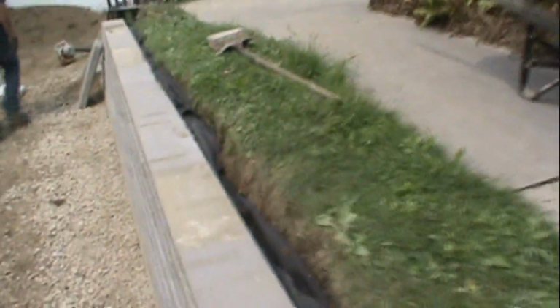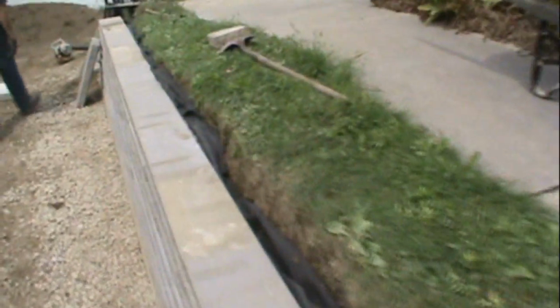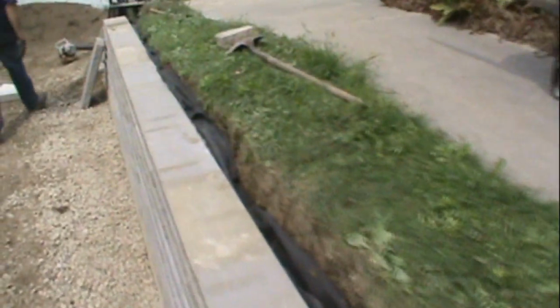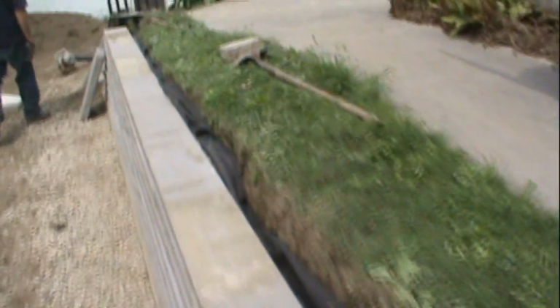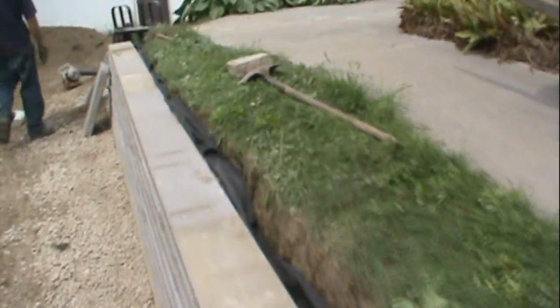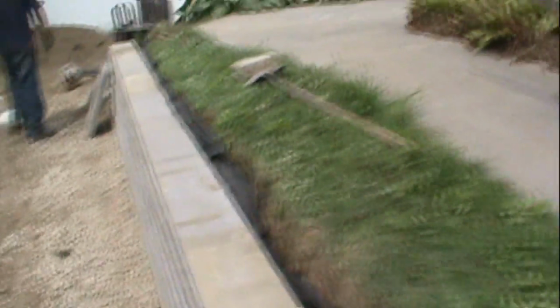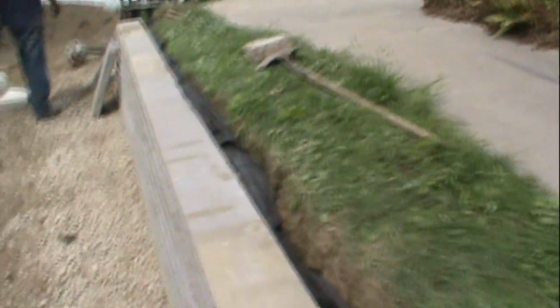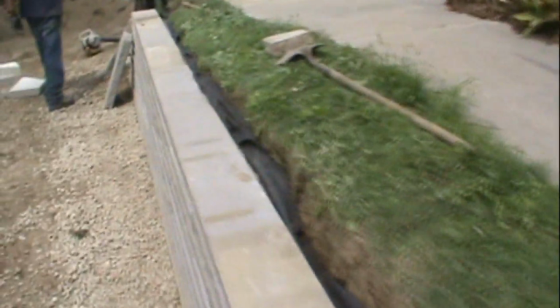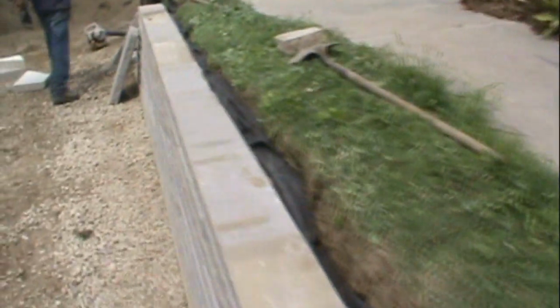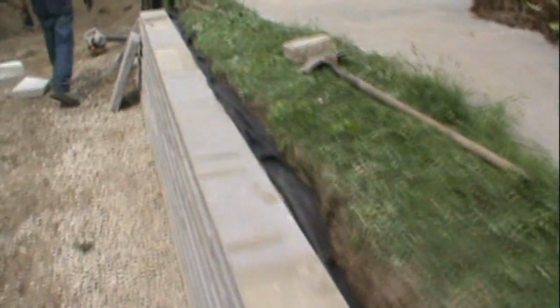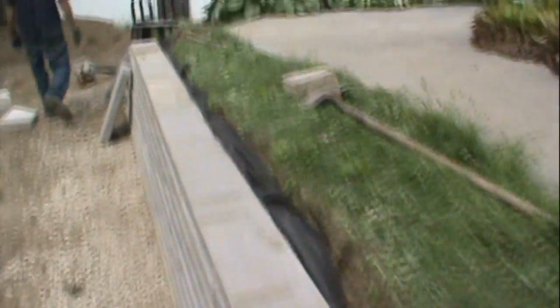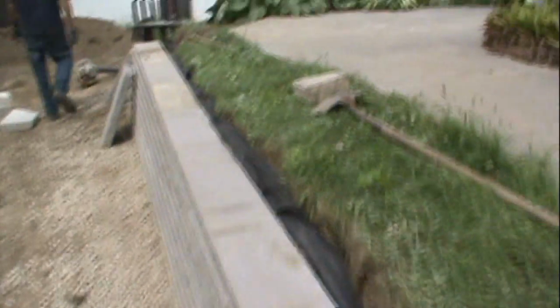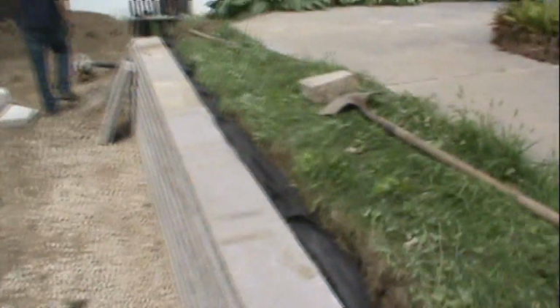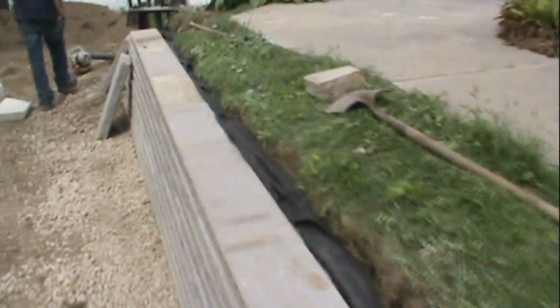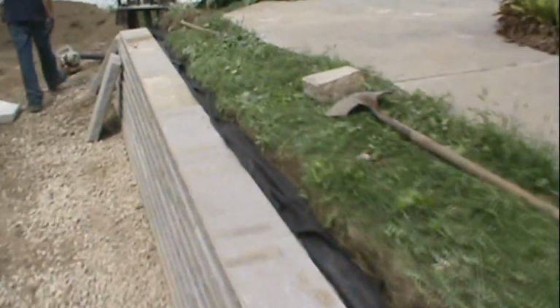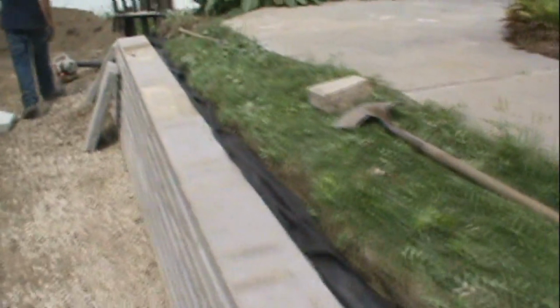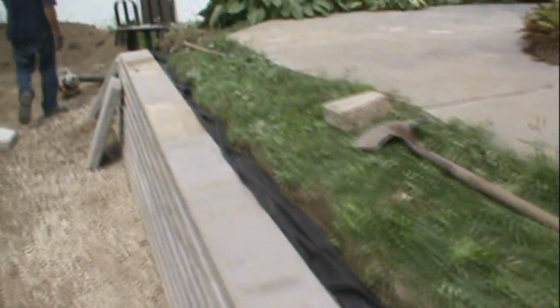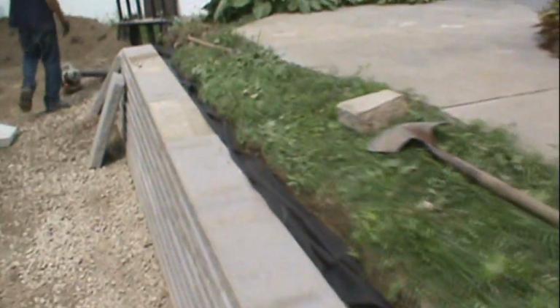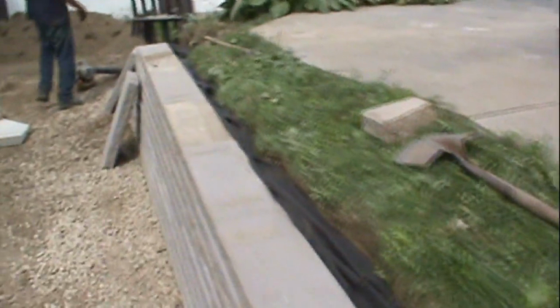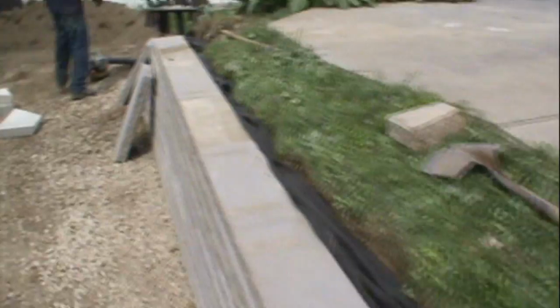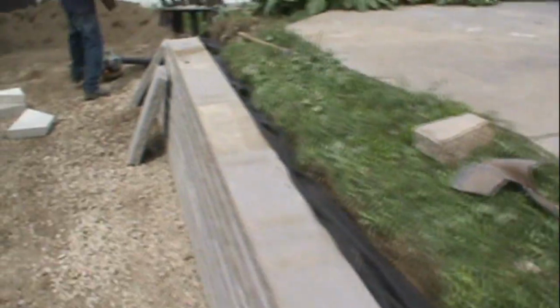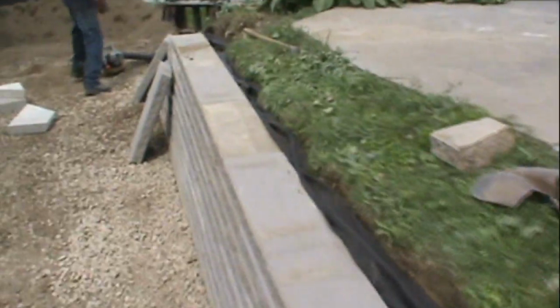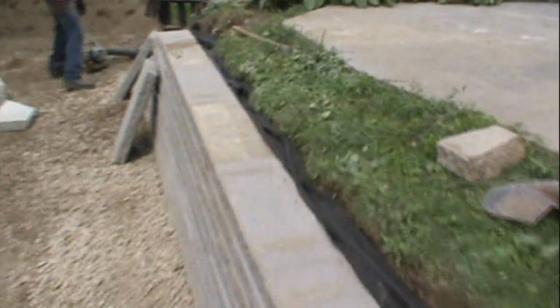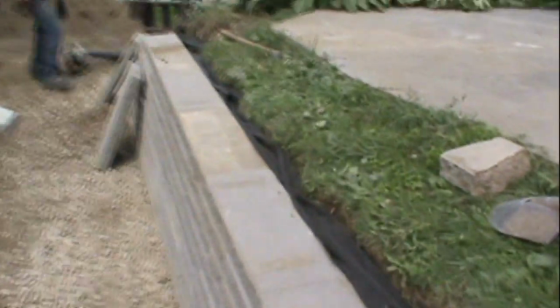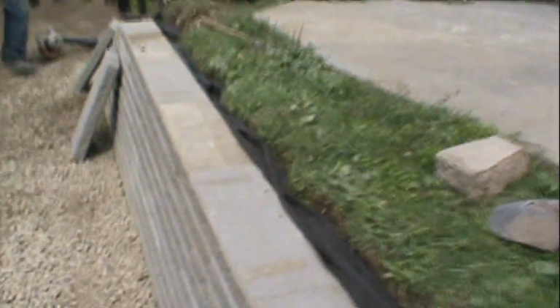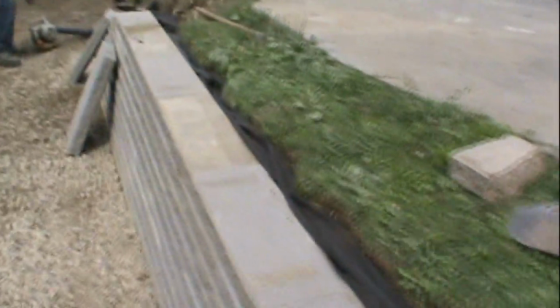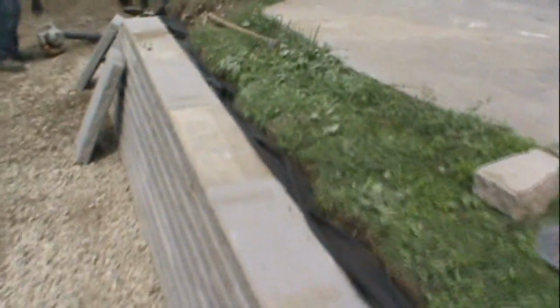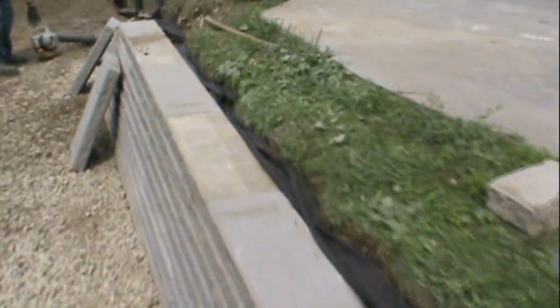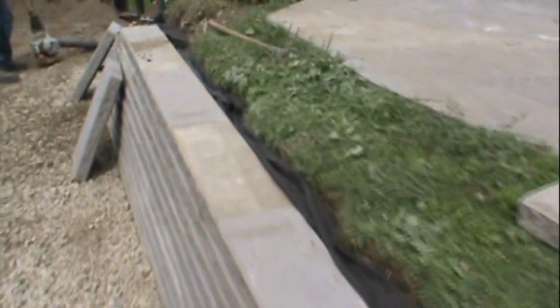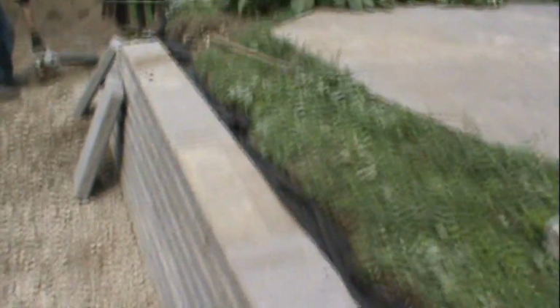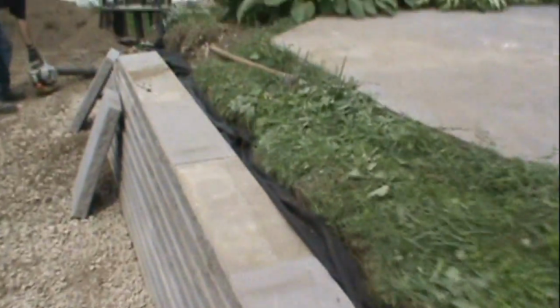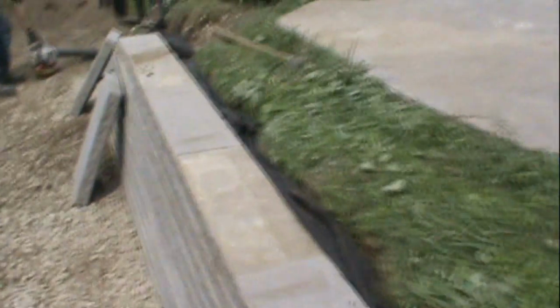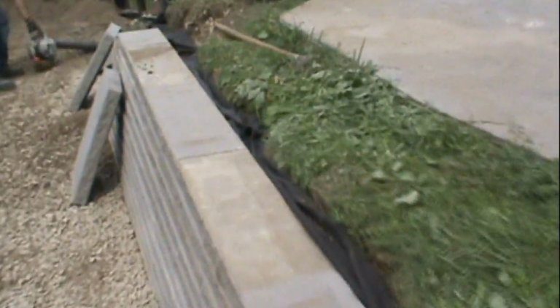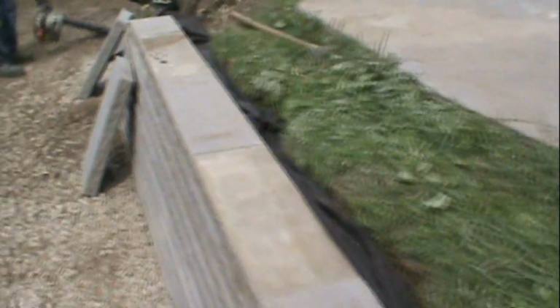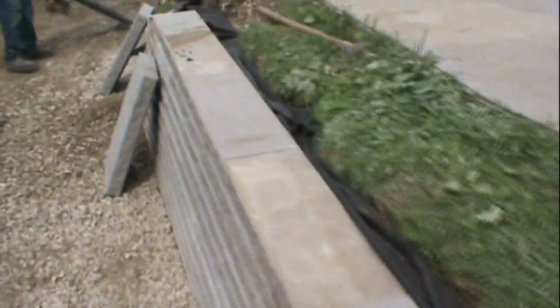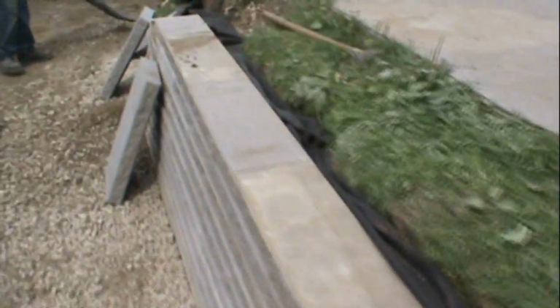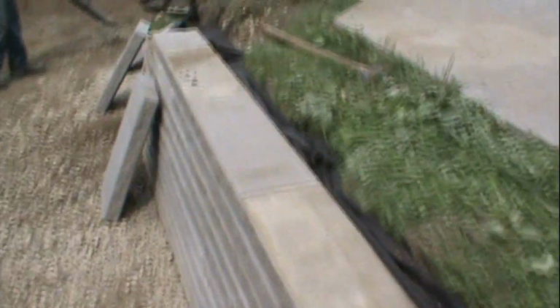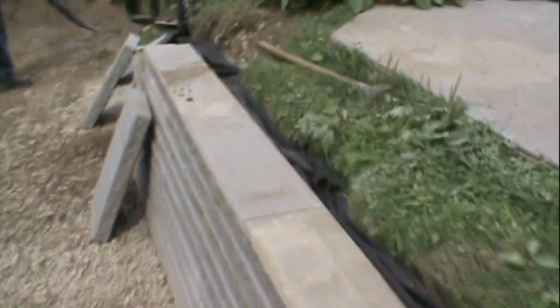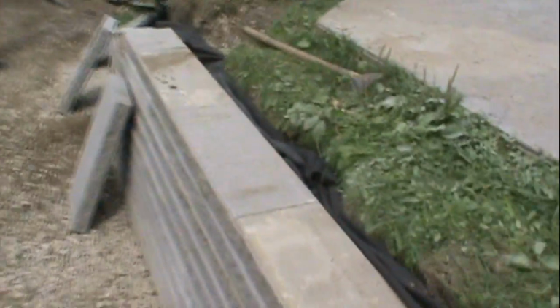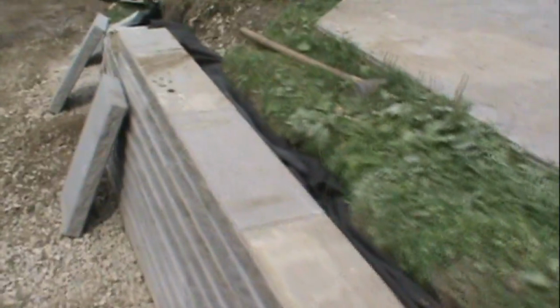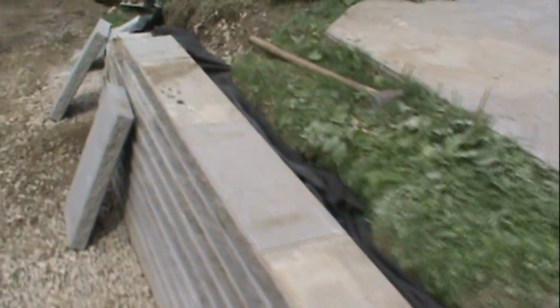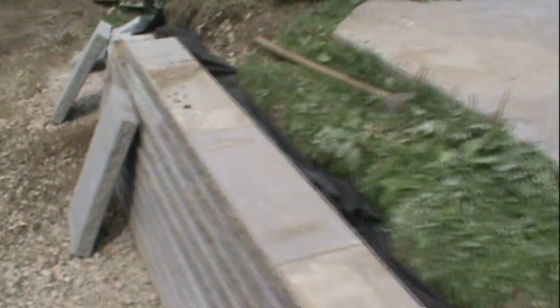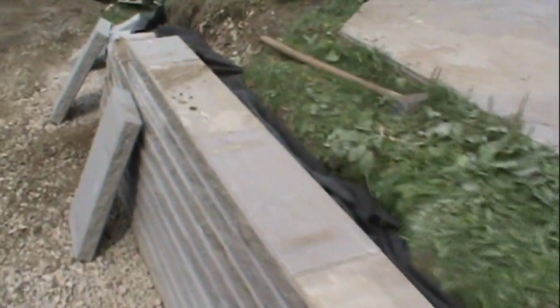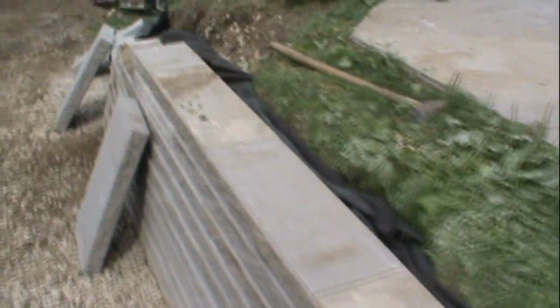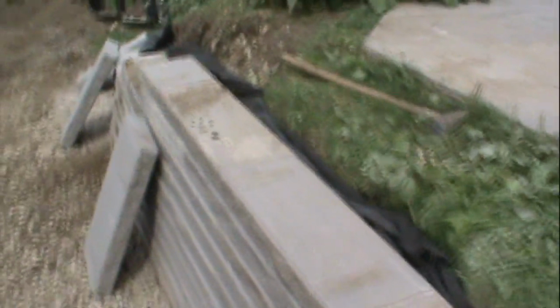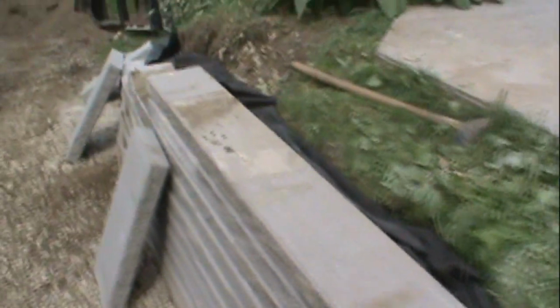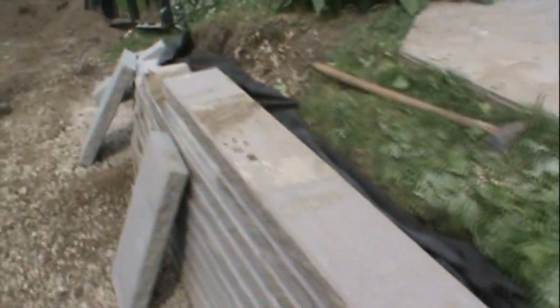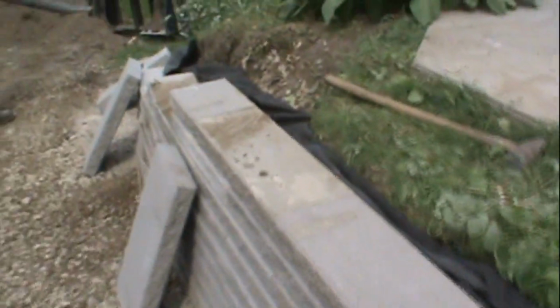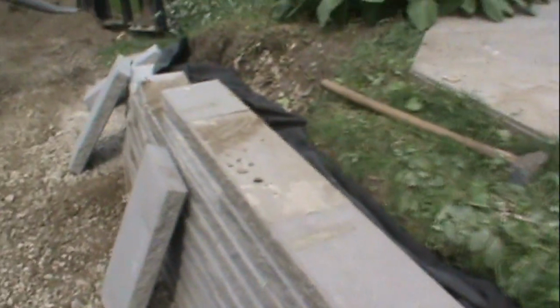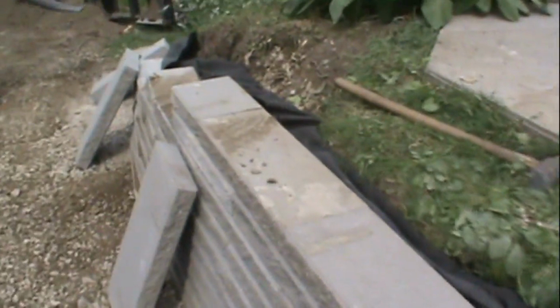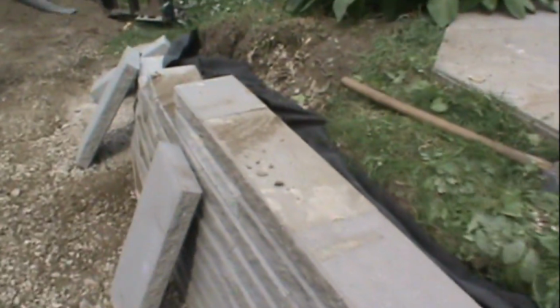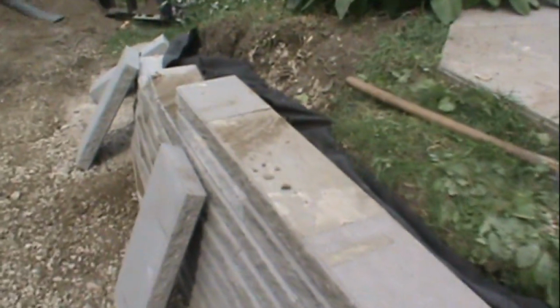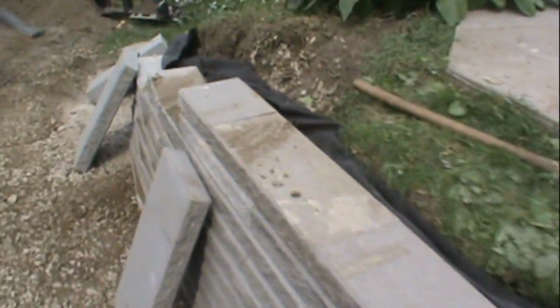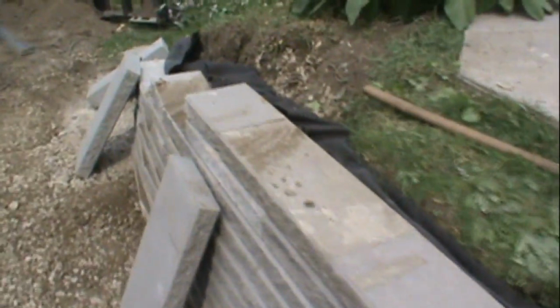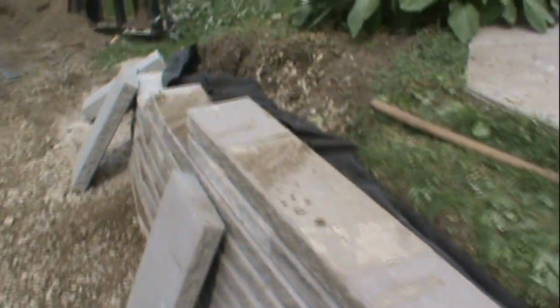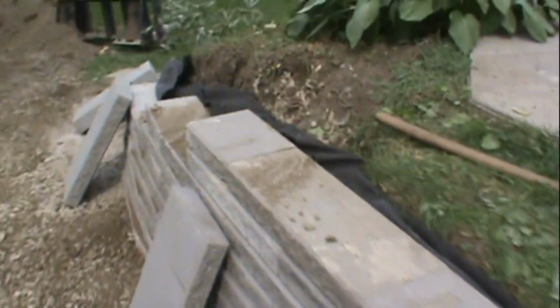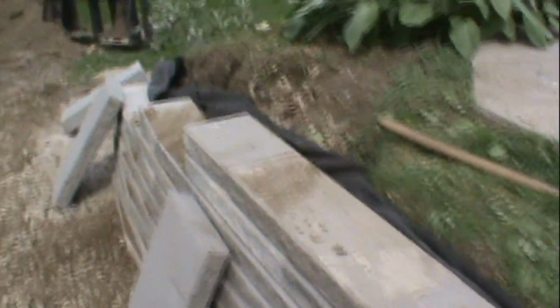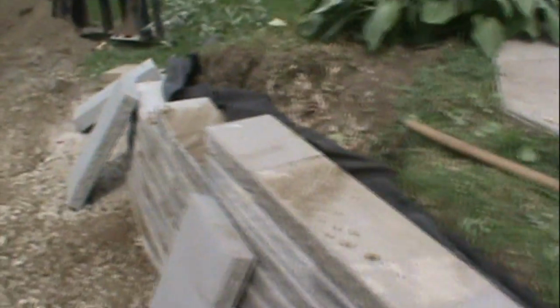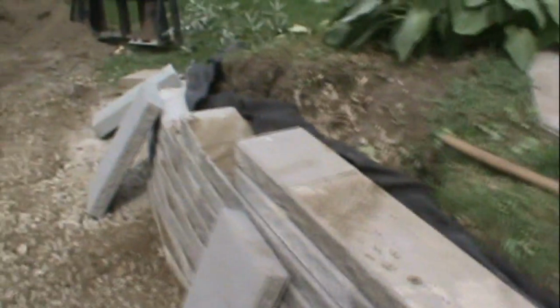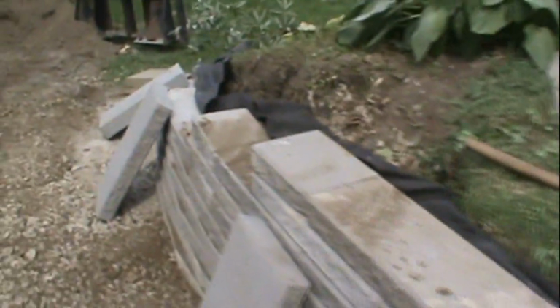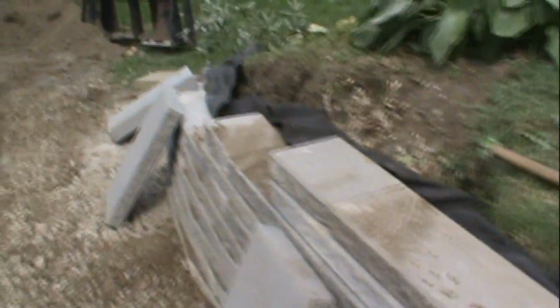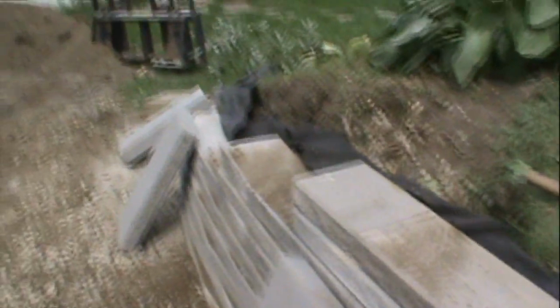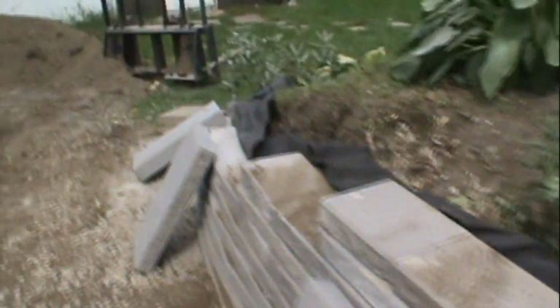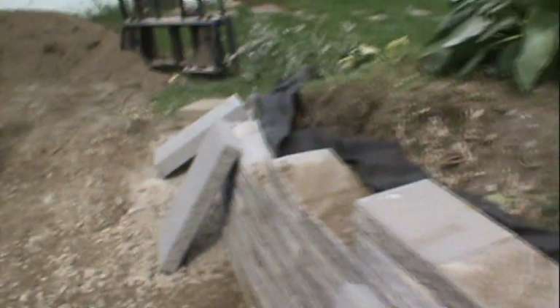Got the gravel in behind, all packed down and folded over. Now we're just about ready for the coping to go in behind.